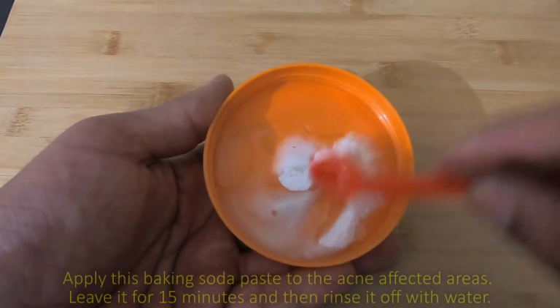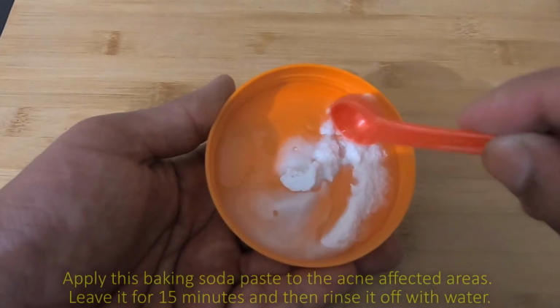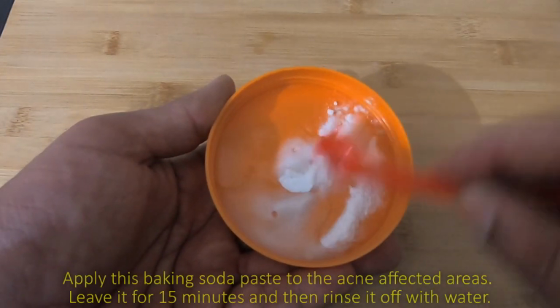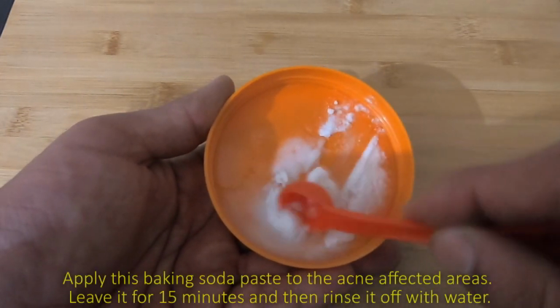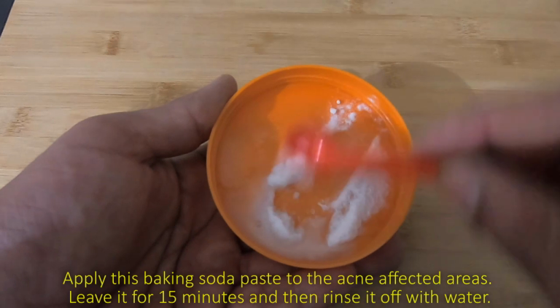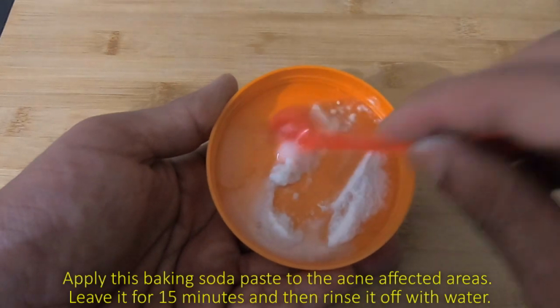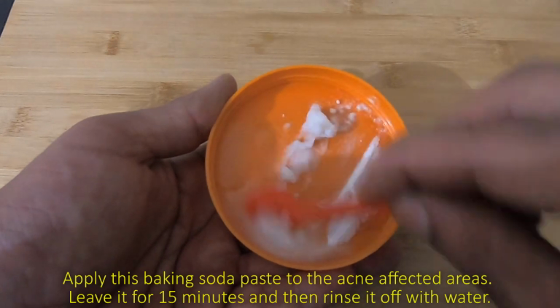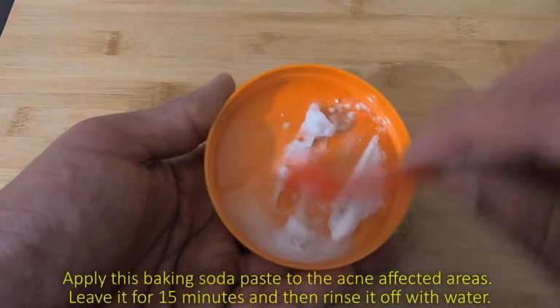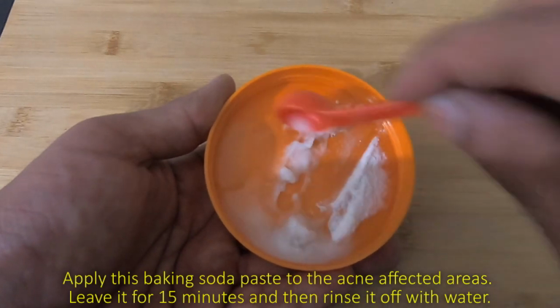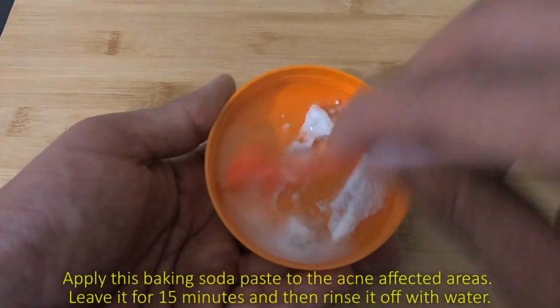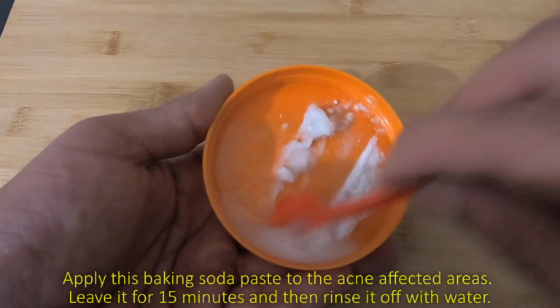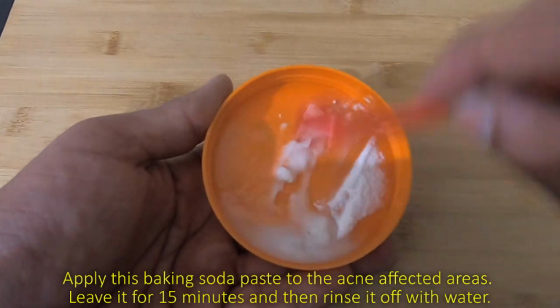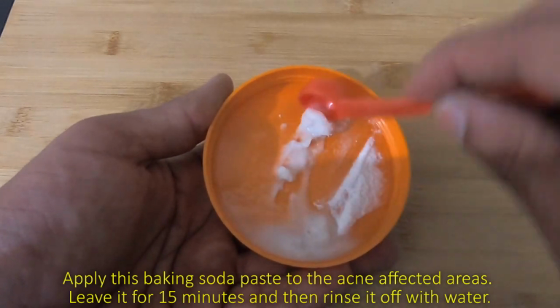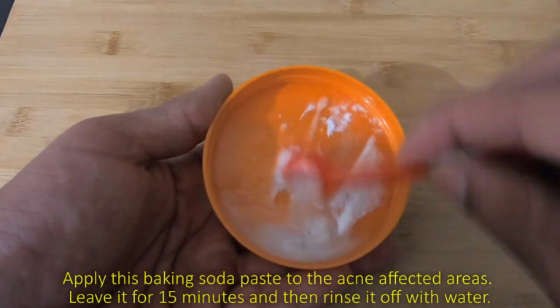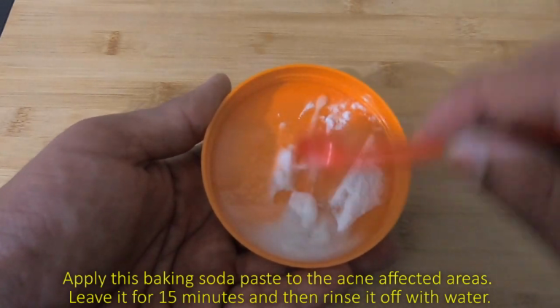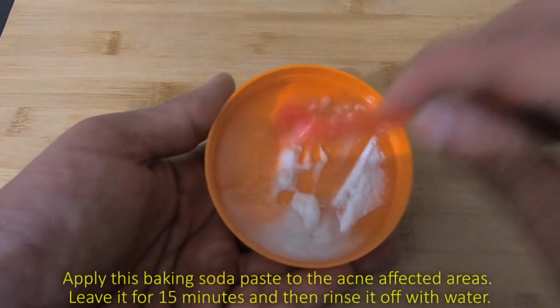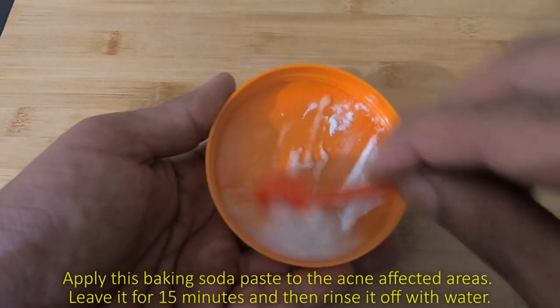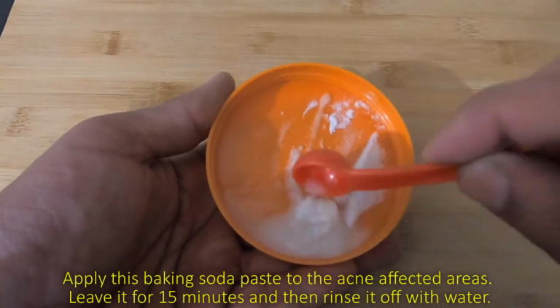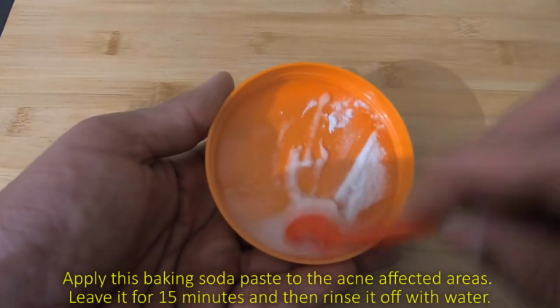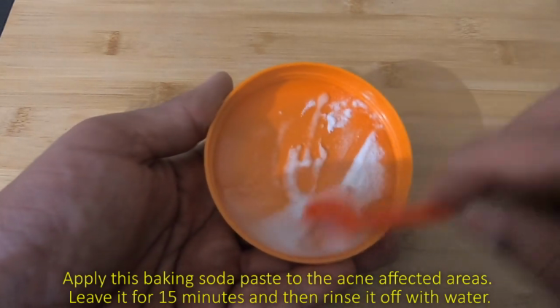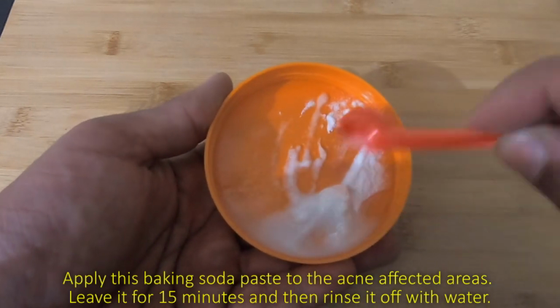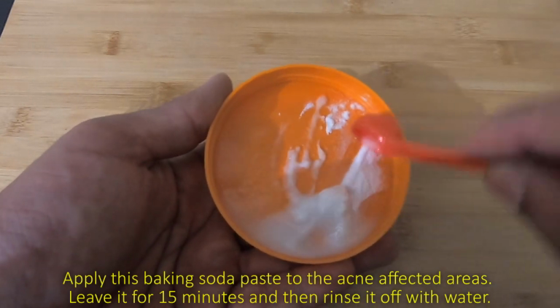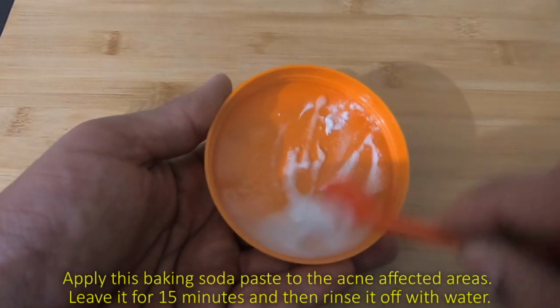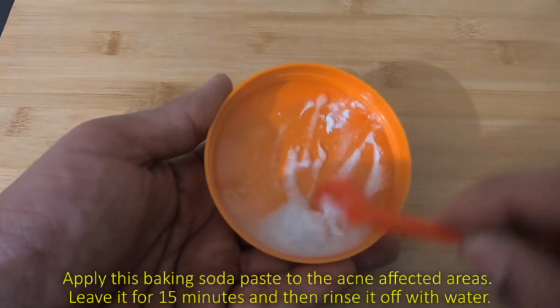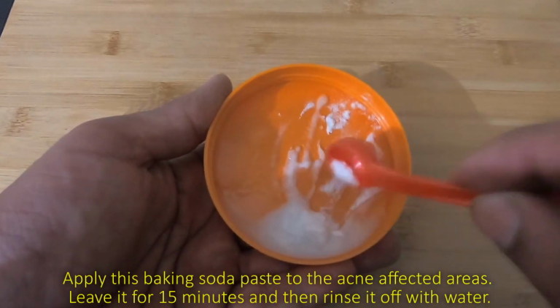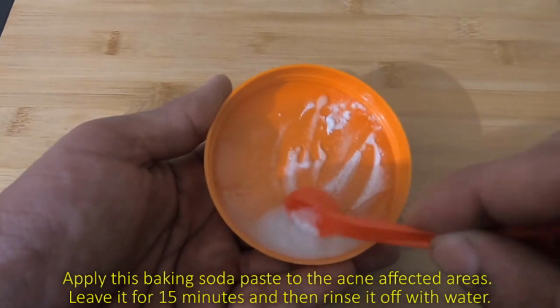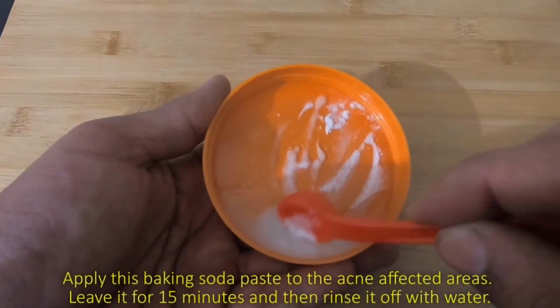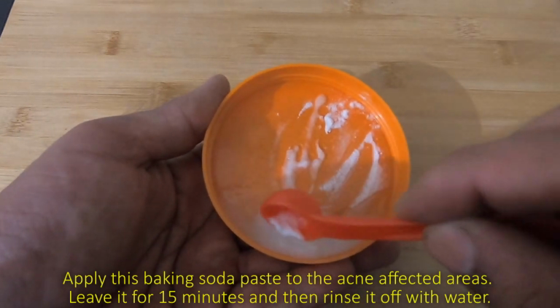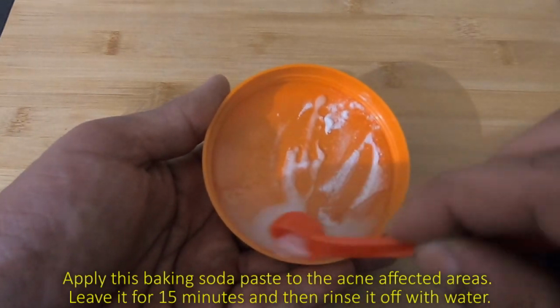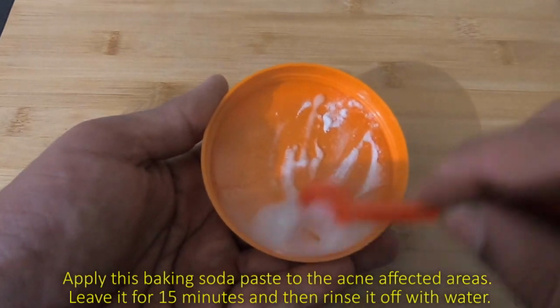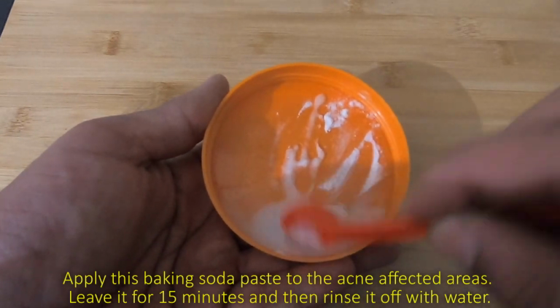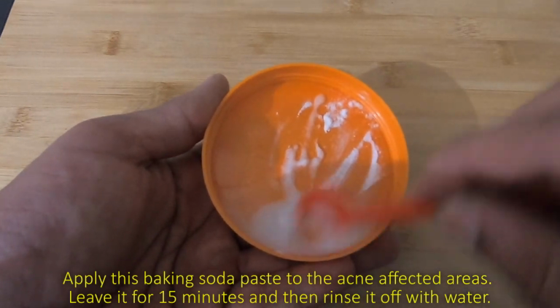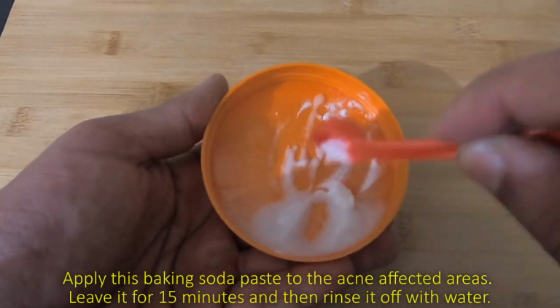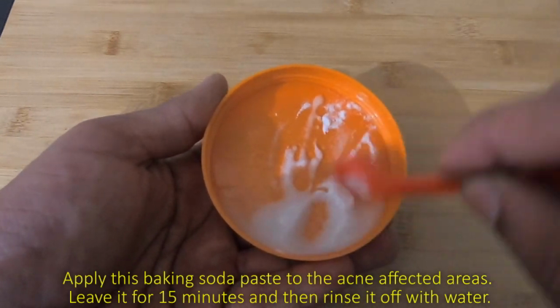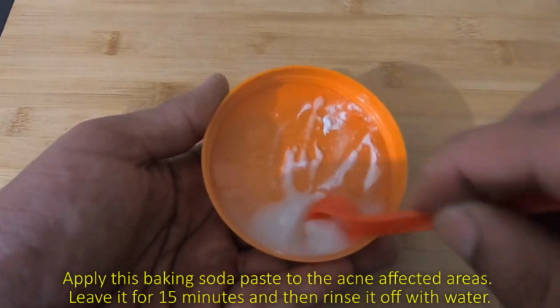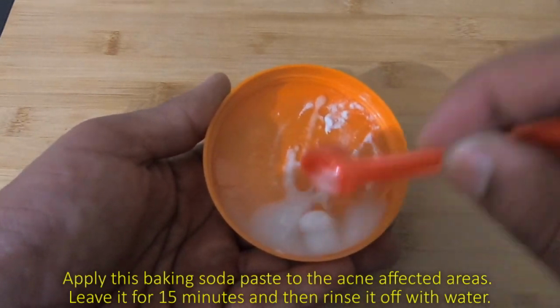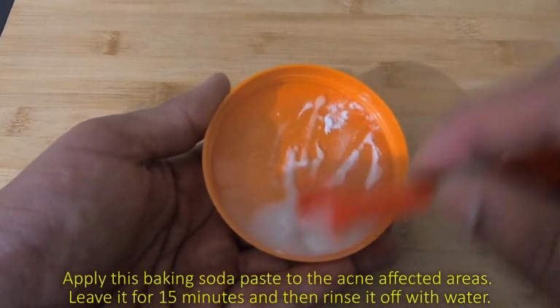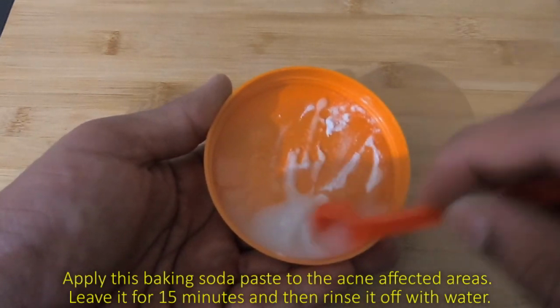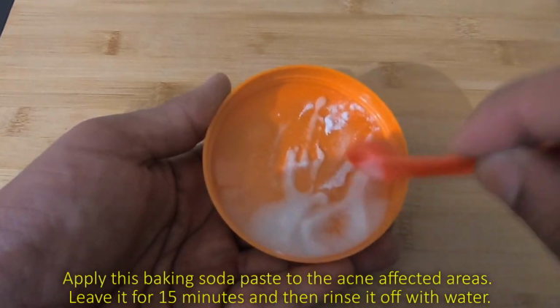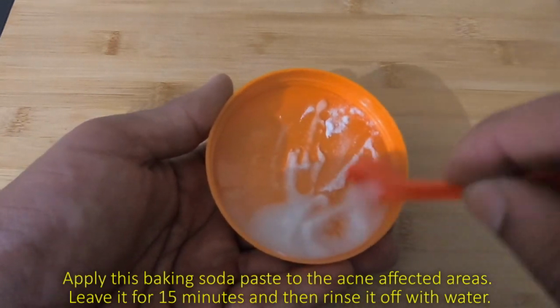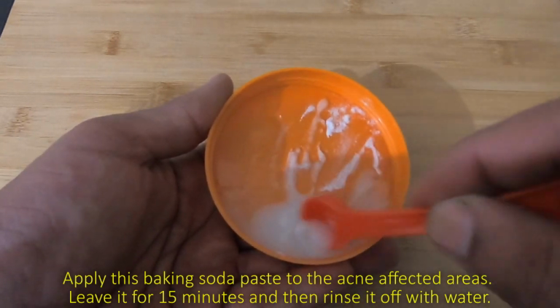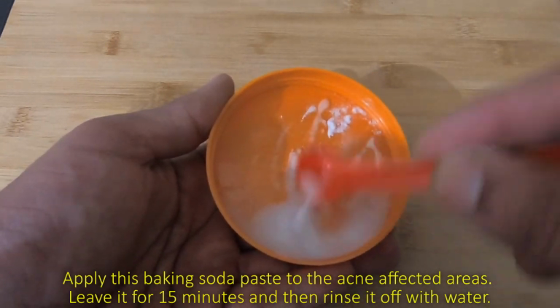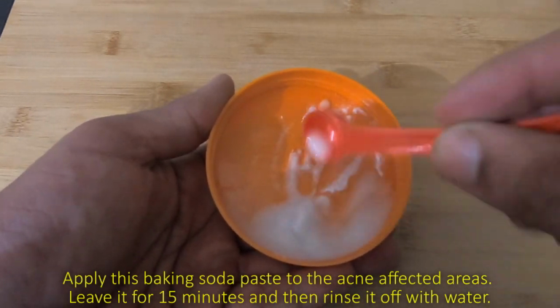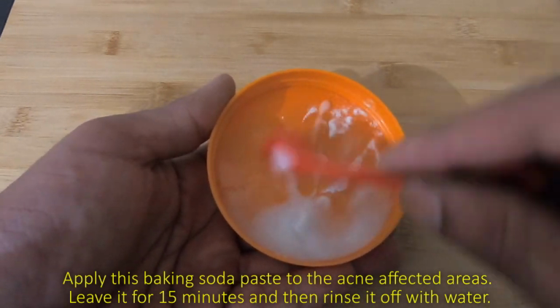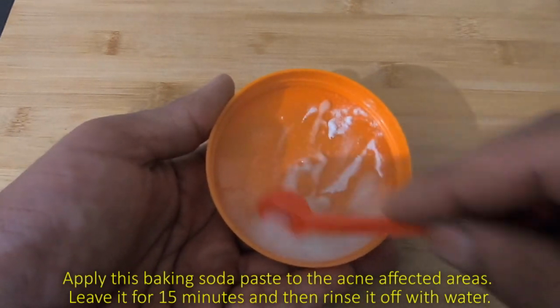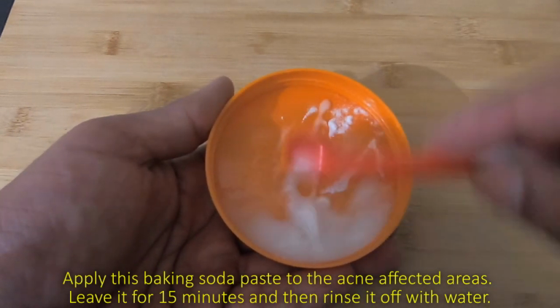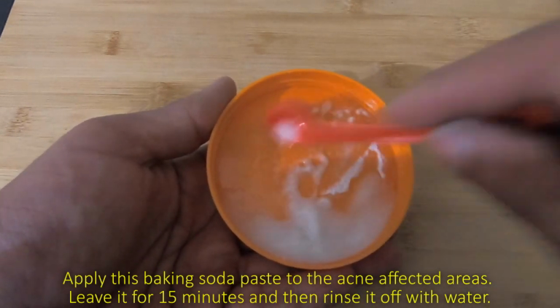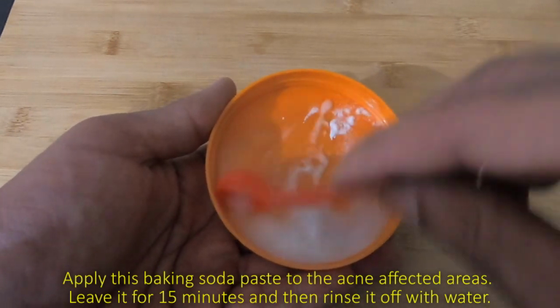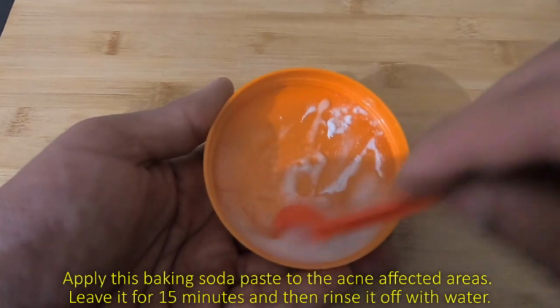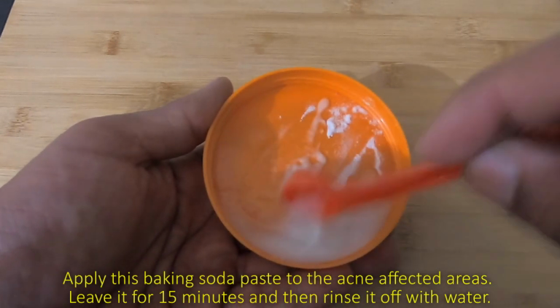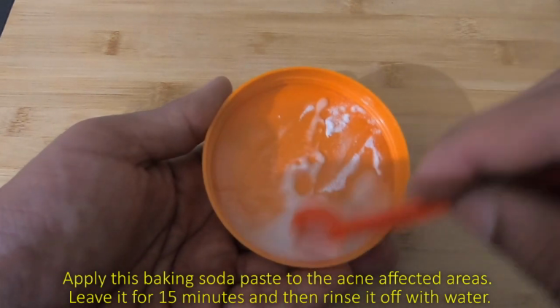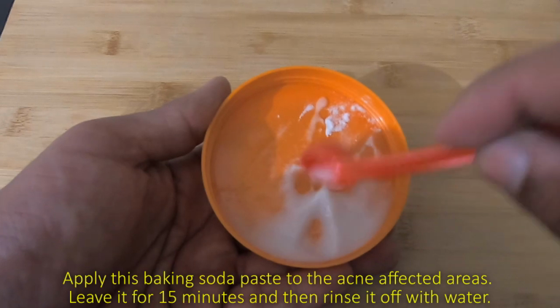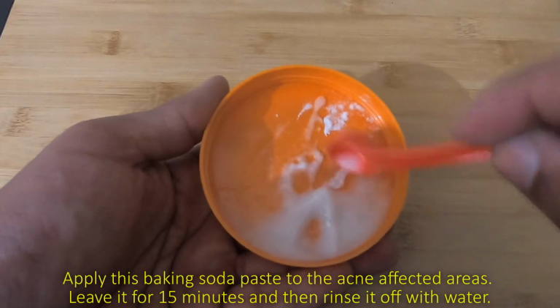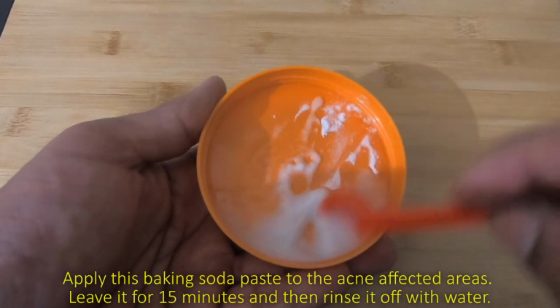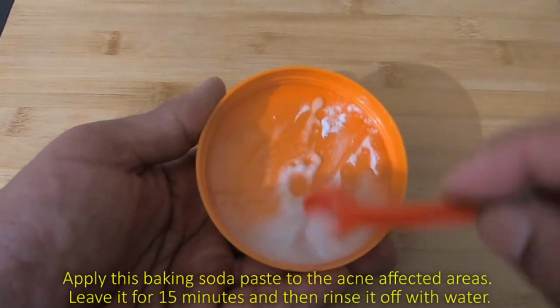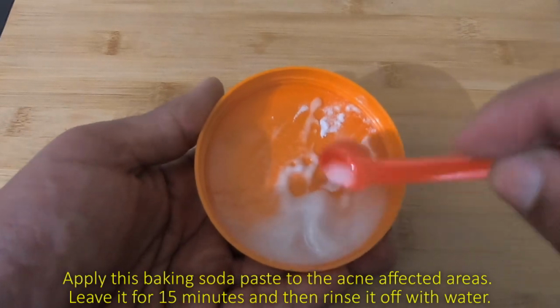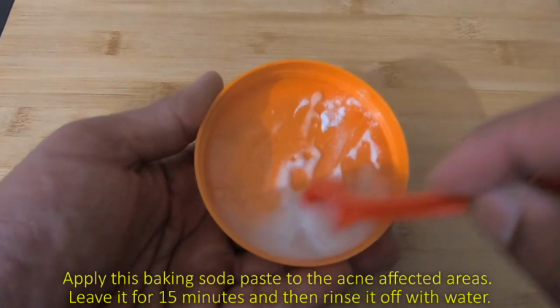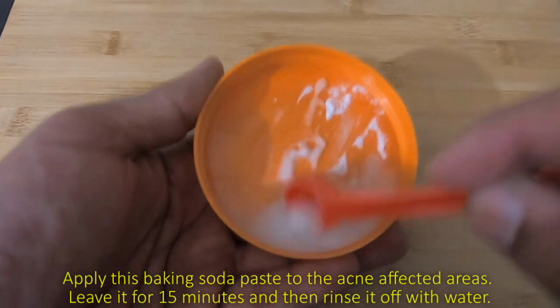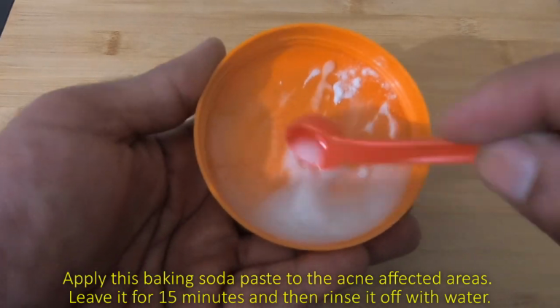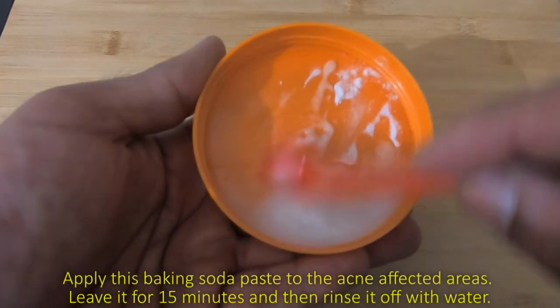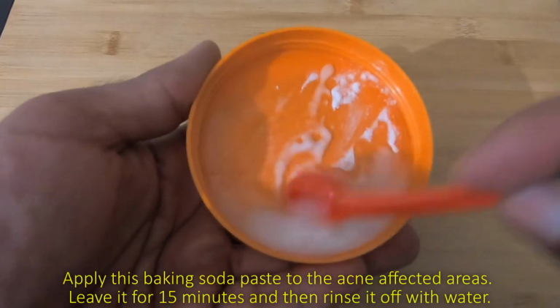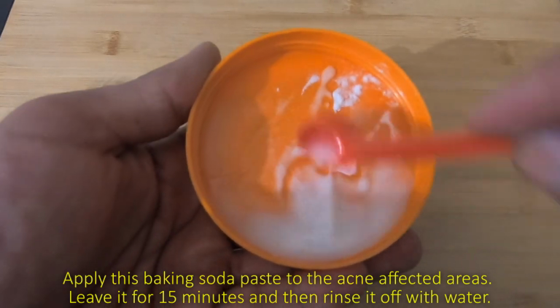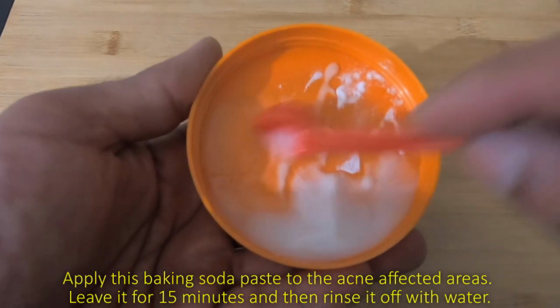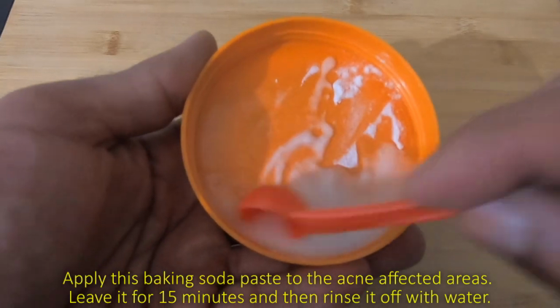Apply this baking soda paste to the acne affected areas. Leave it for 15 minutes and then rinse it off with water.